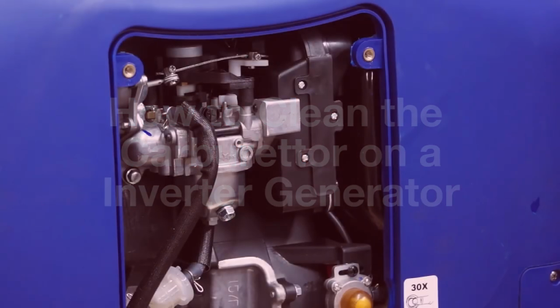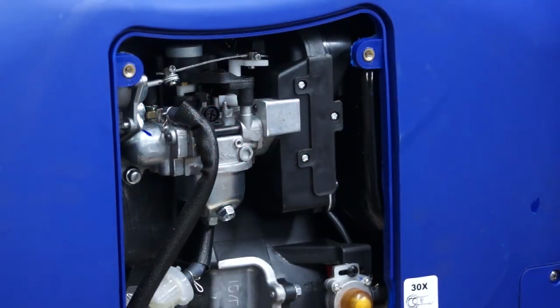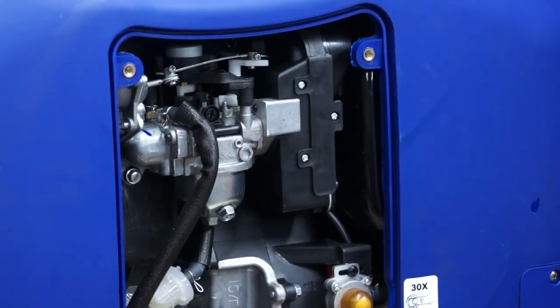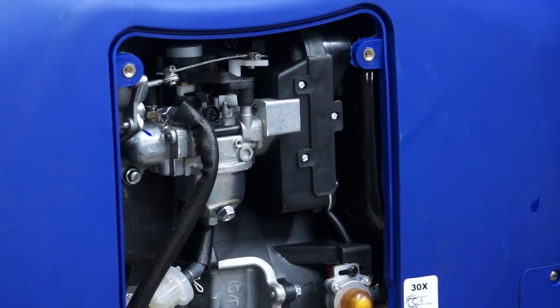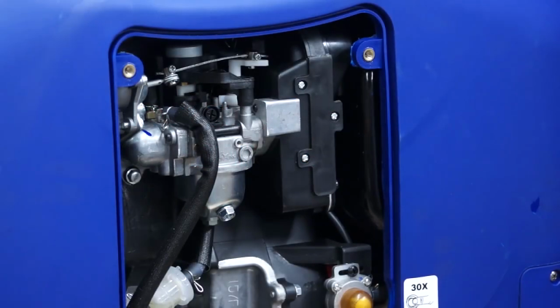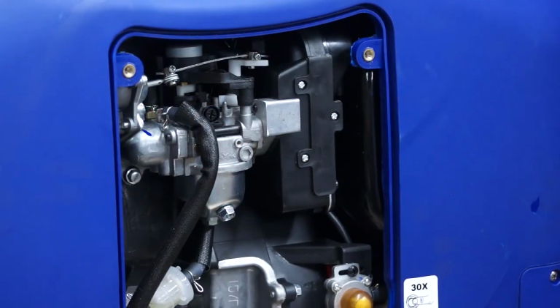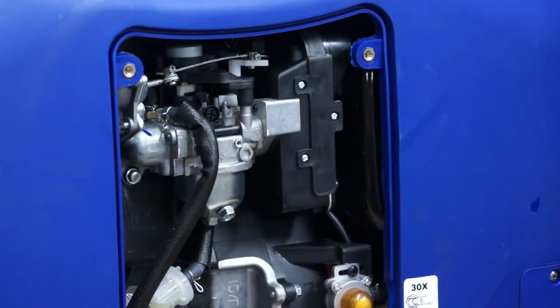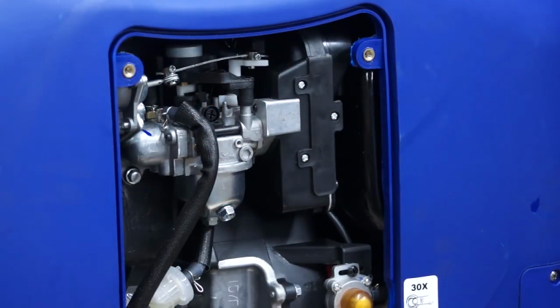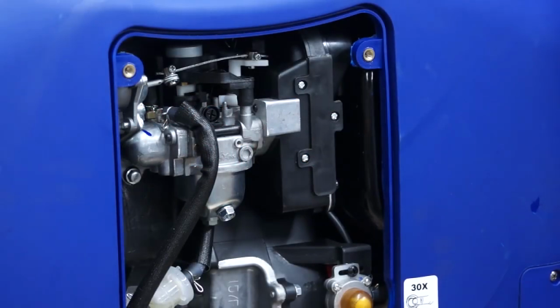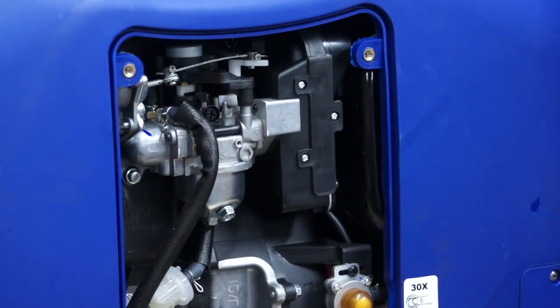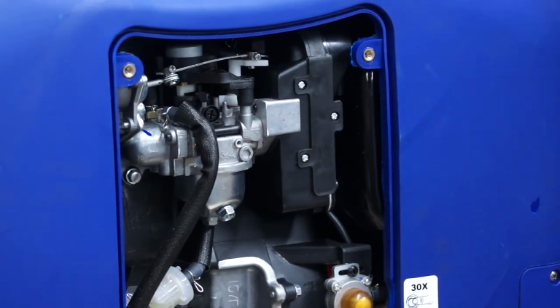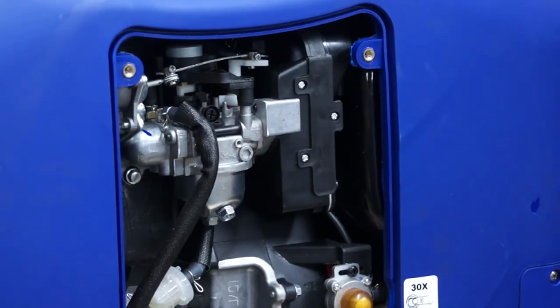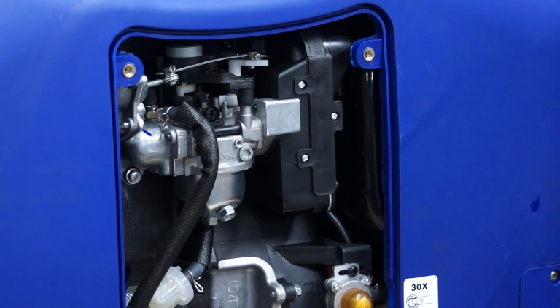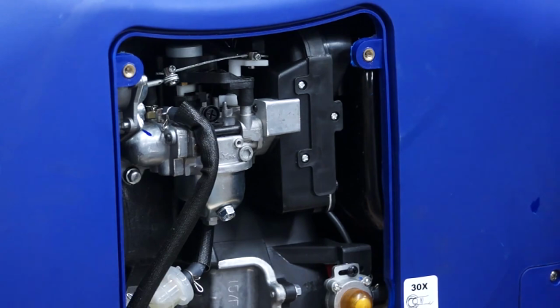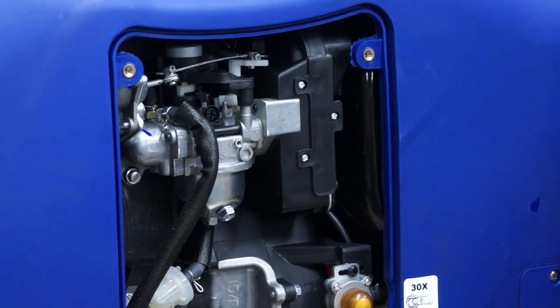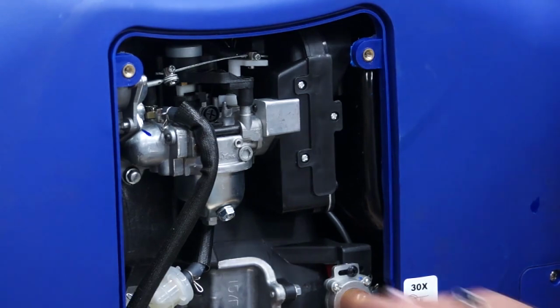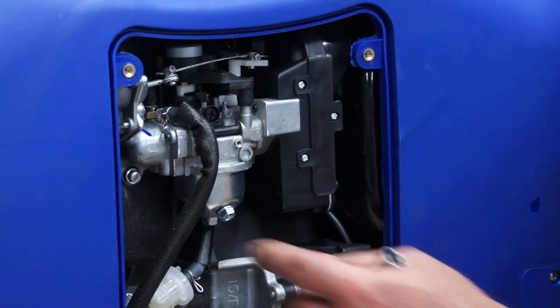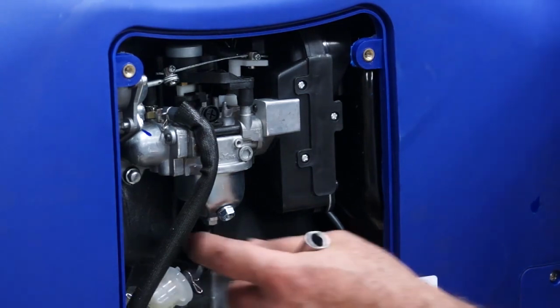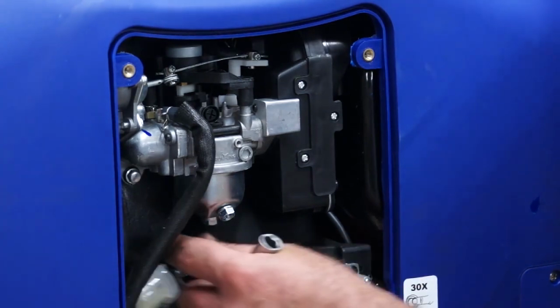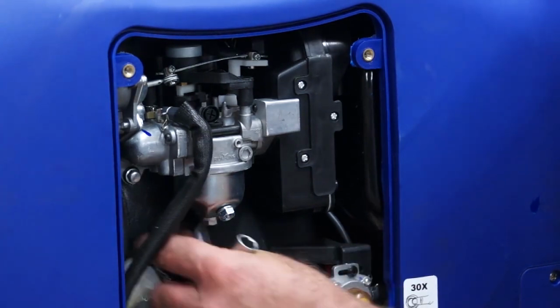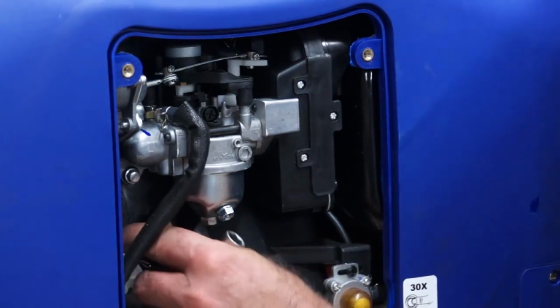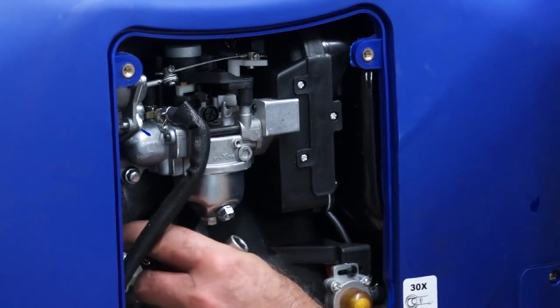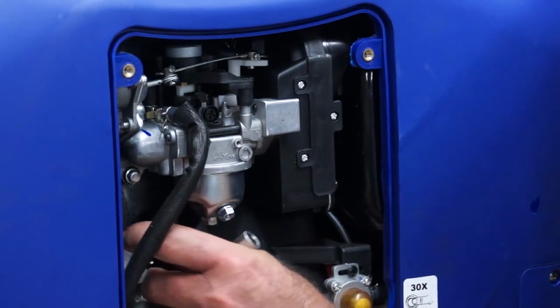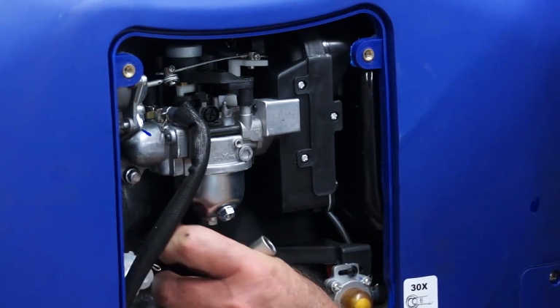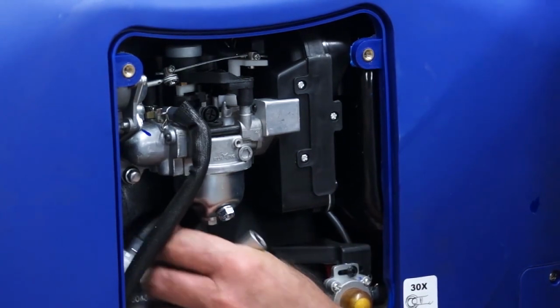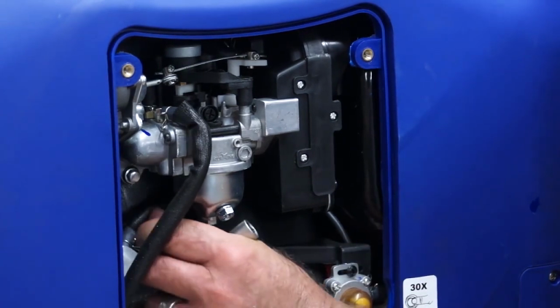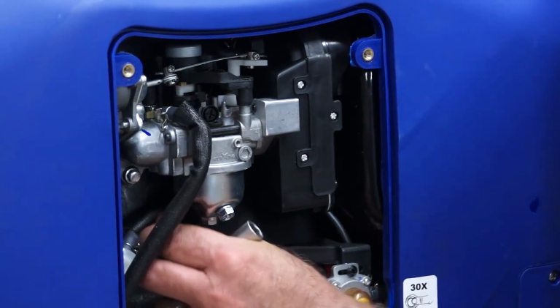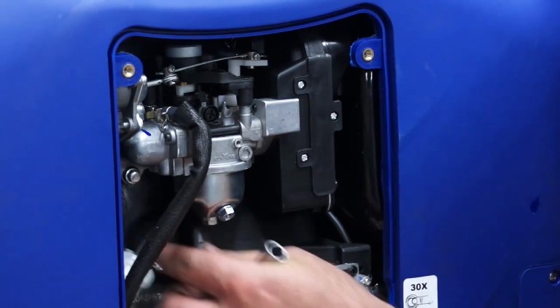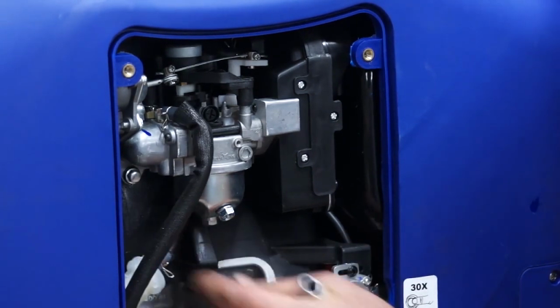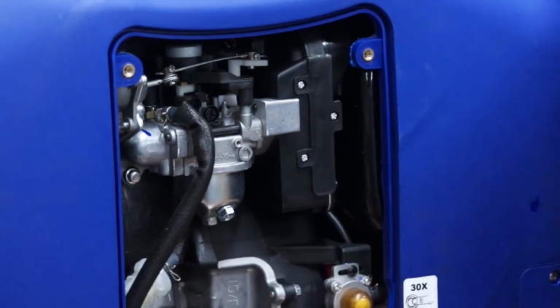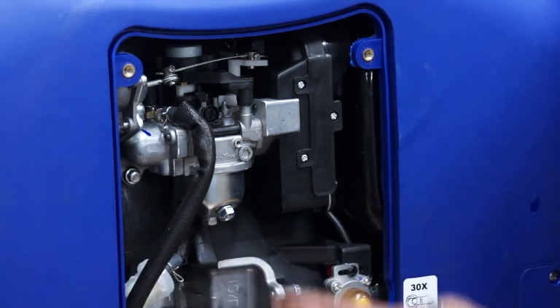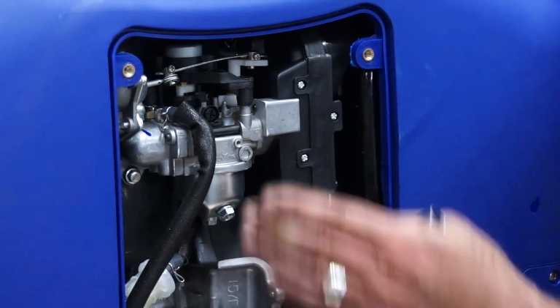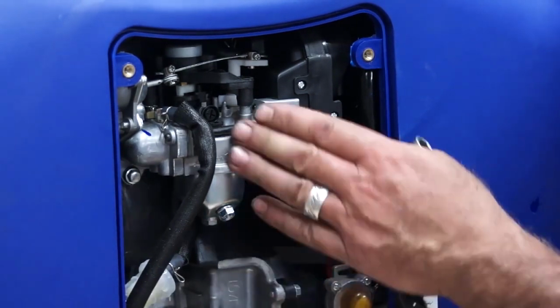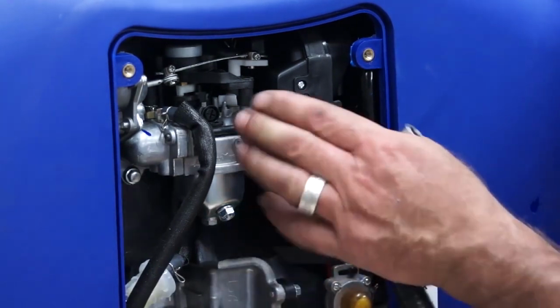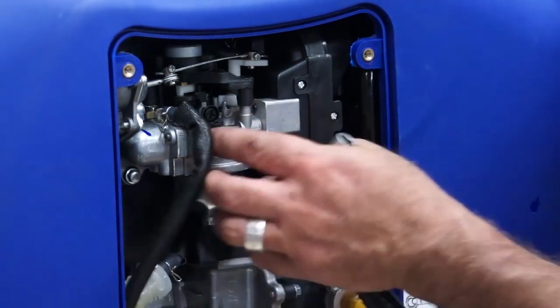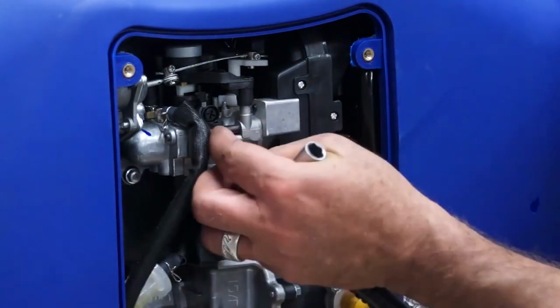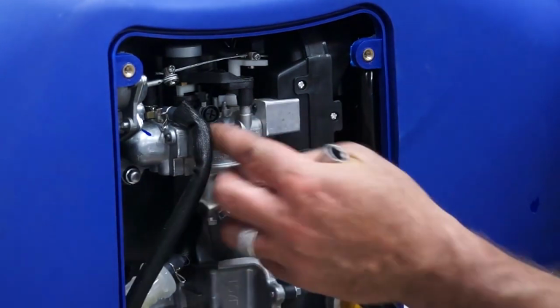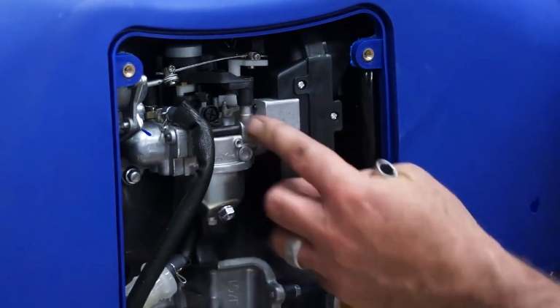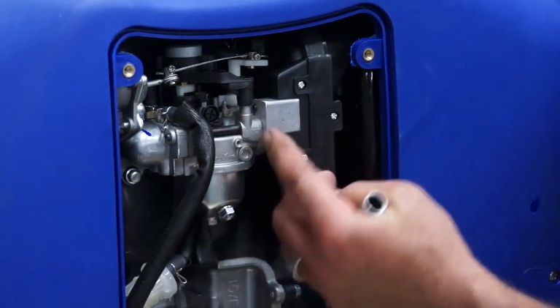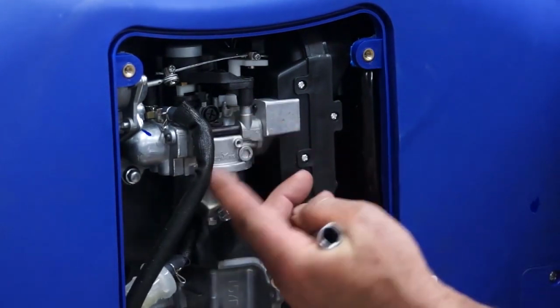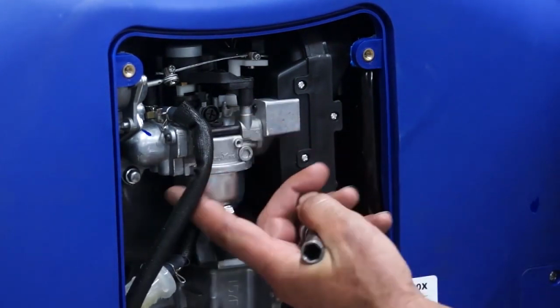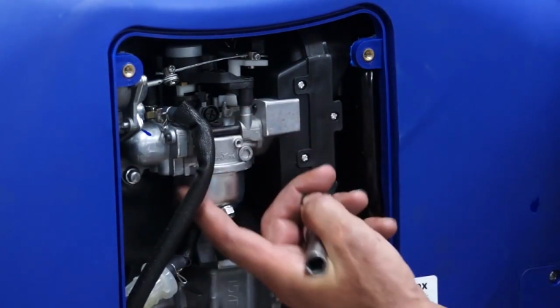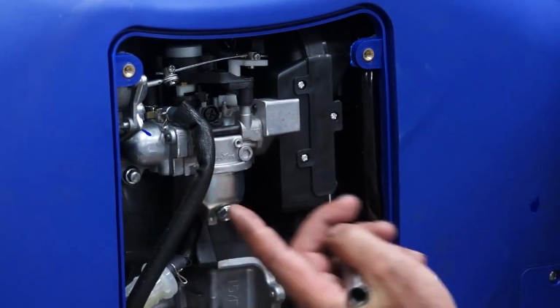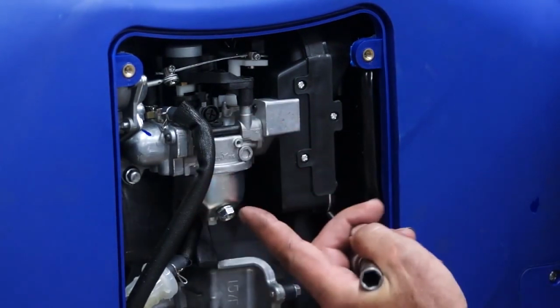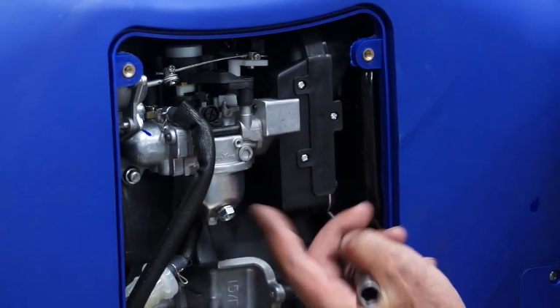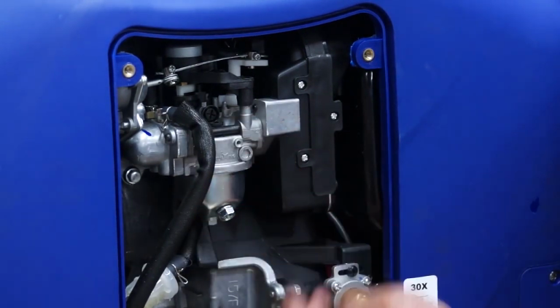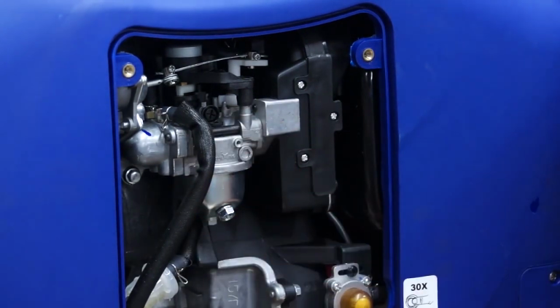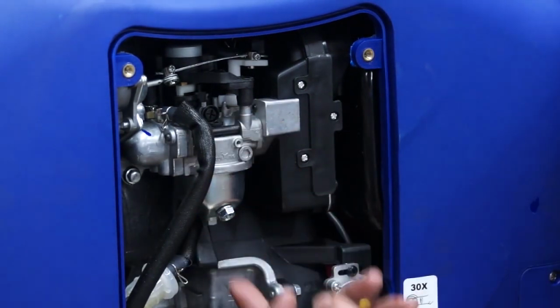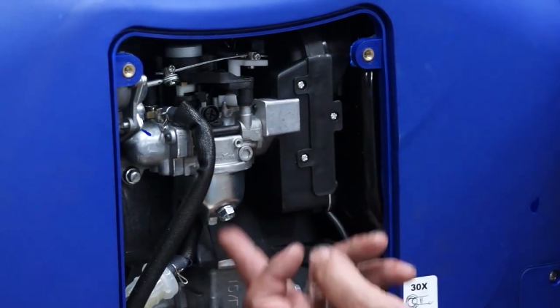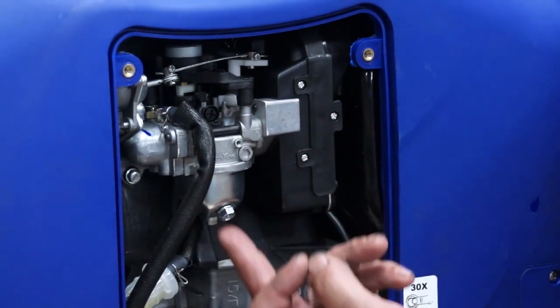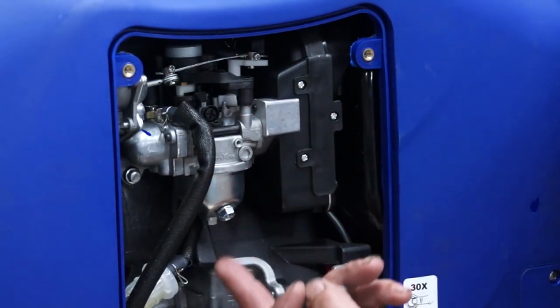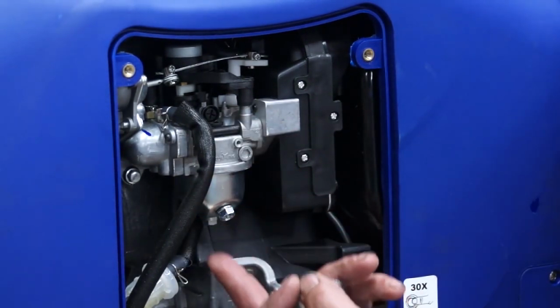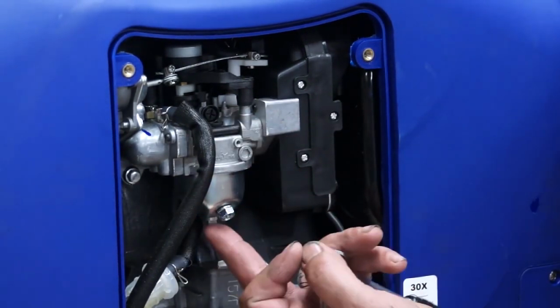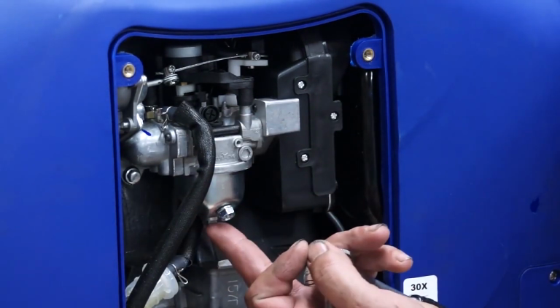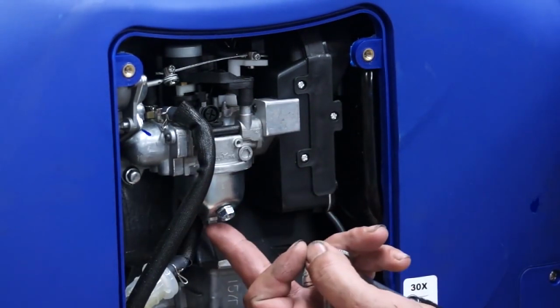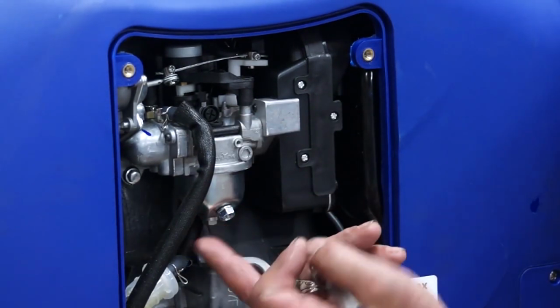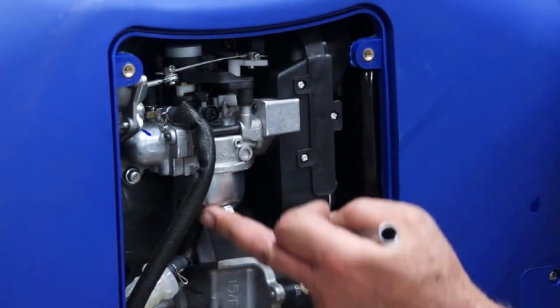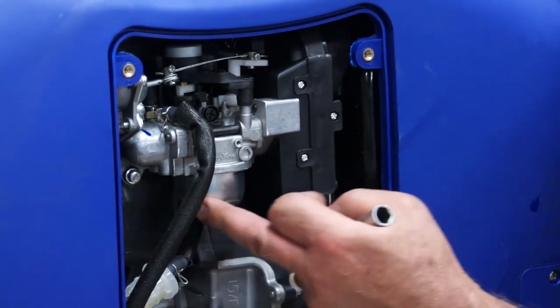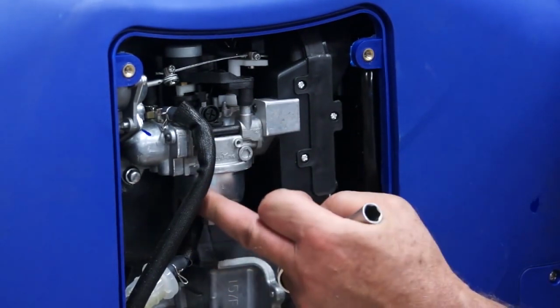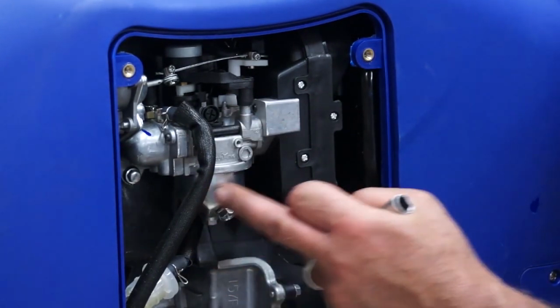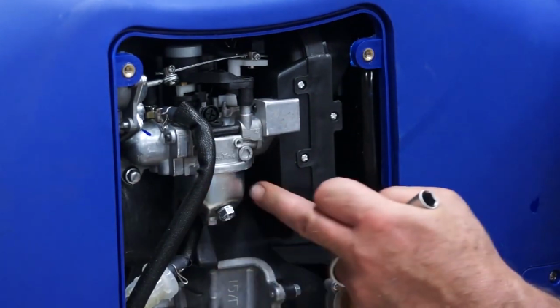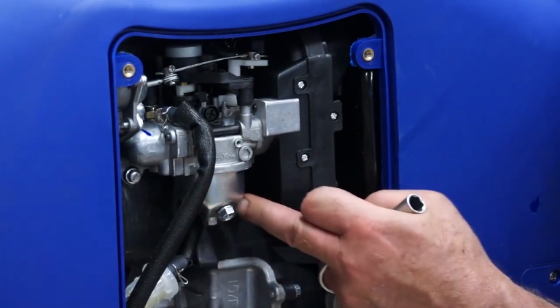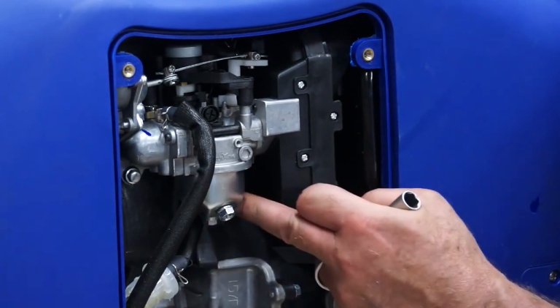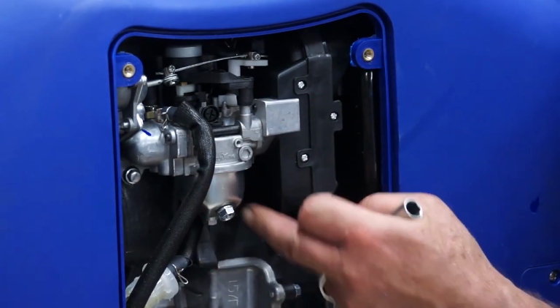The first thing you need to do — this is the carburetor here — is to remove the float bolt.